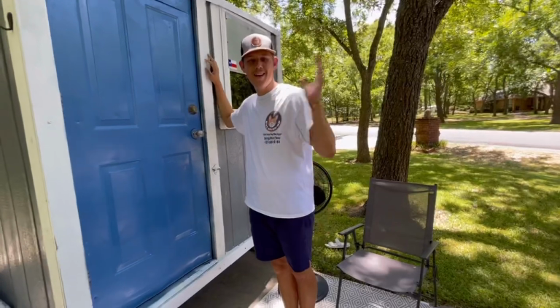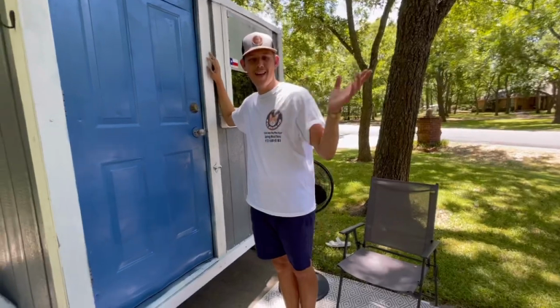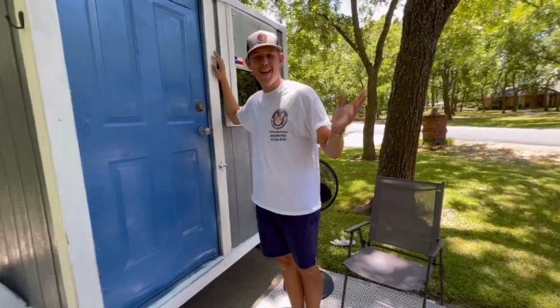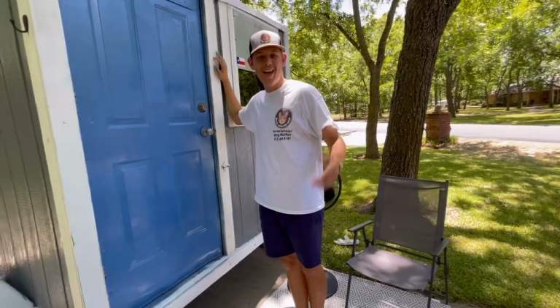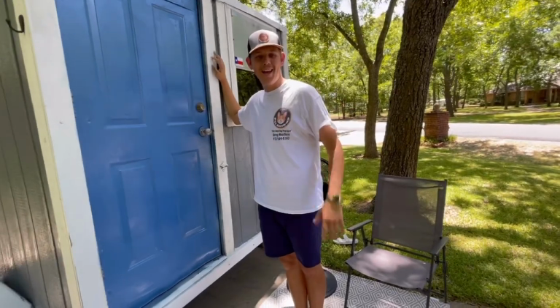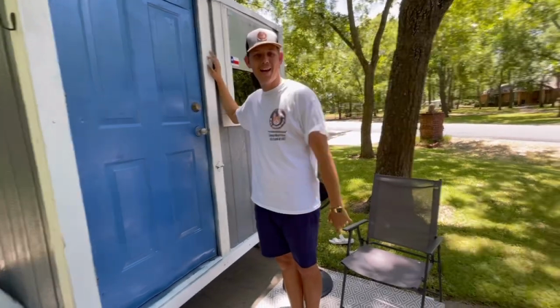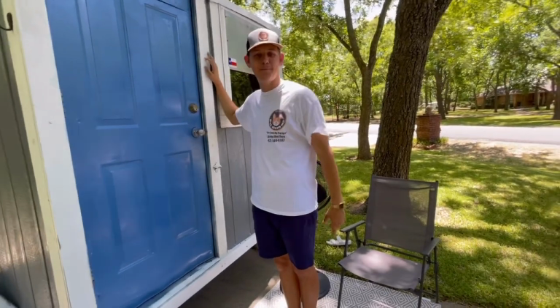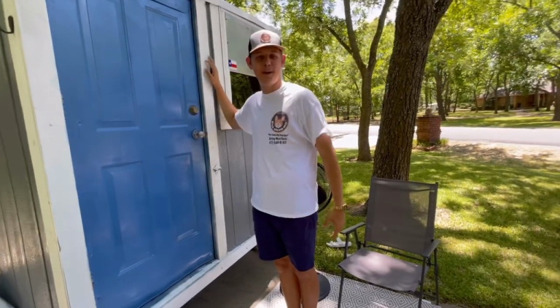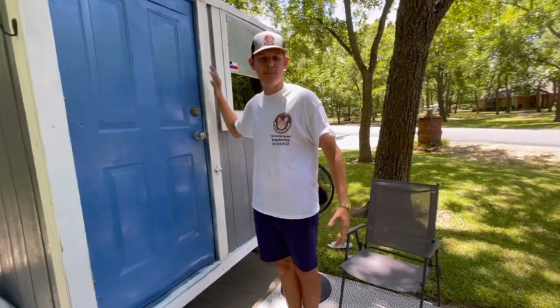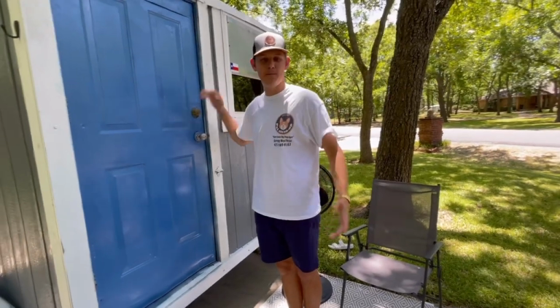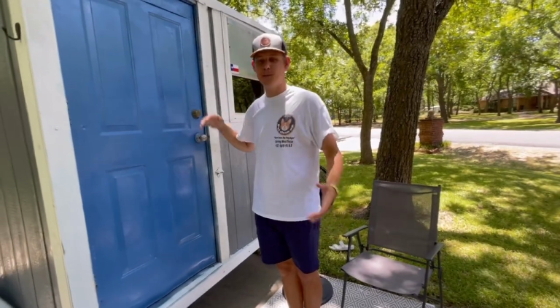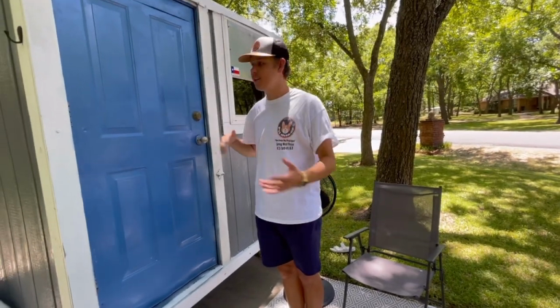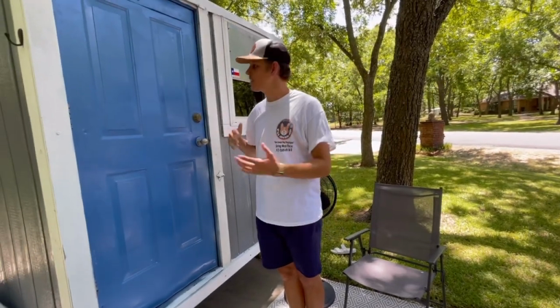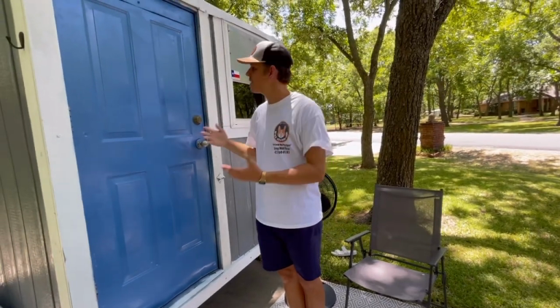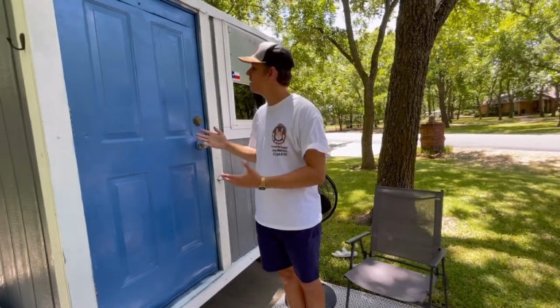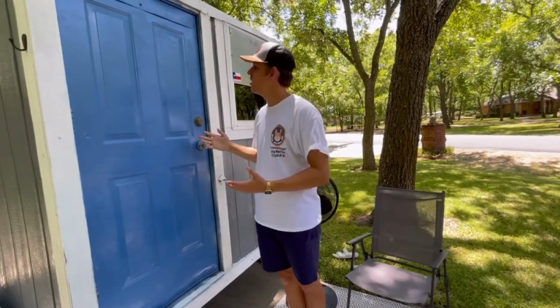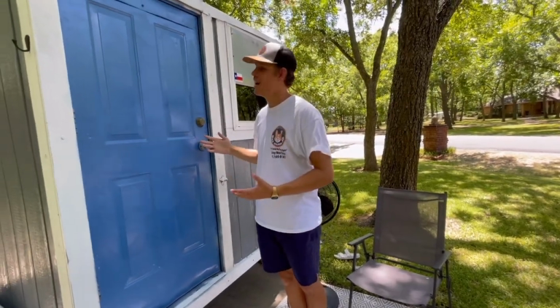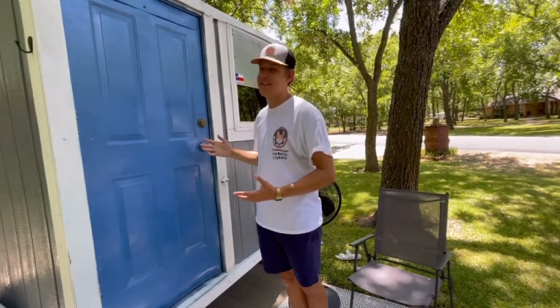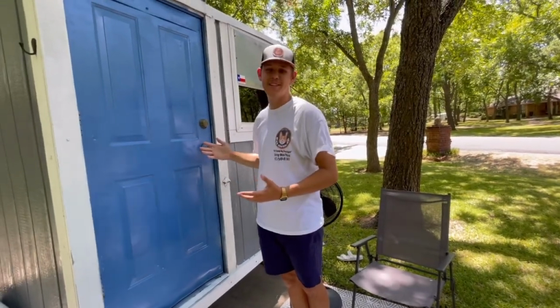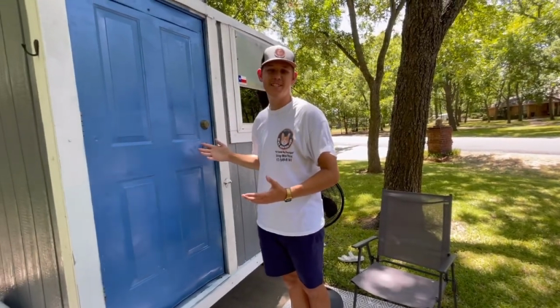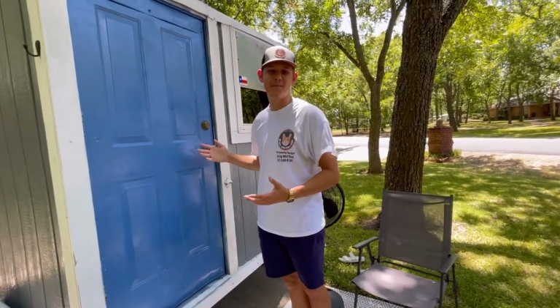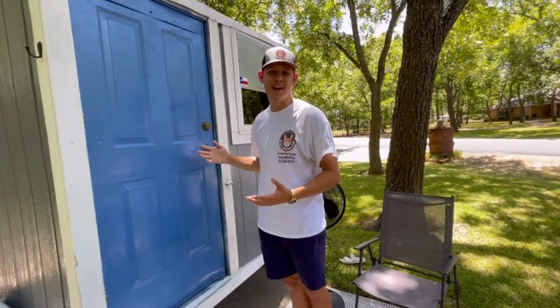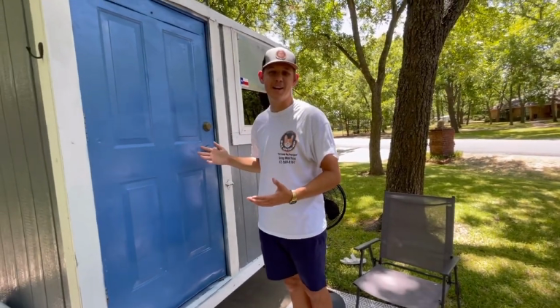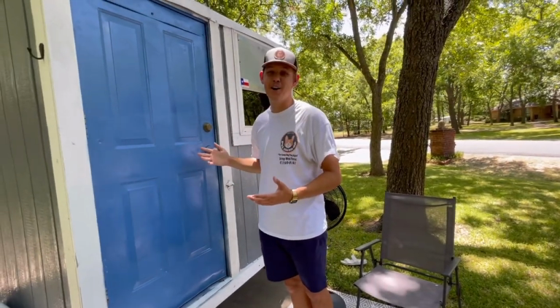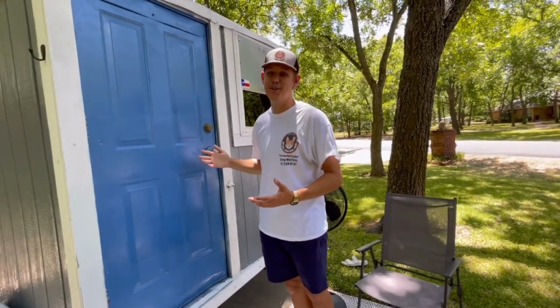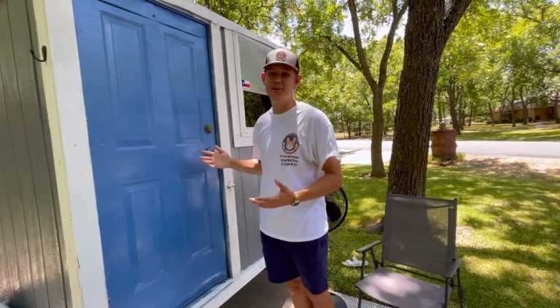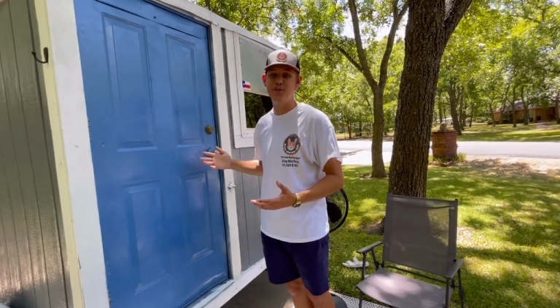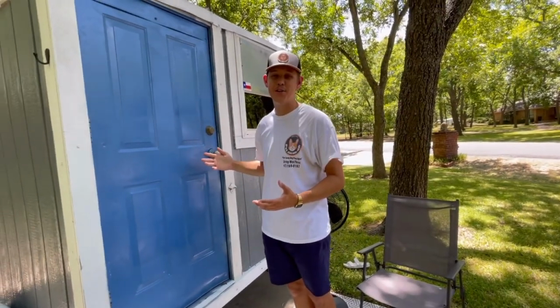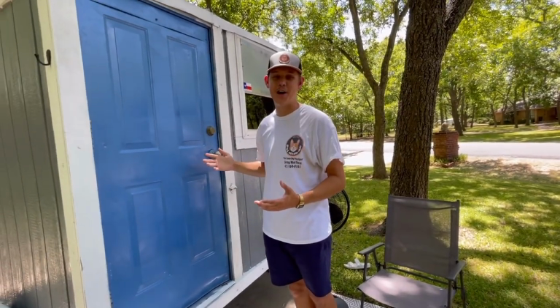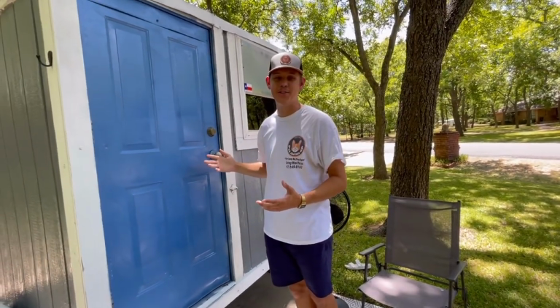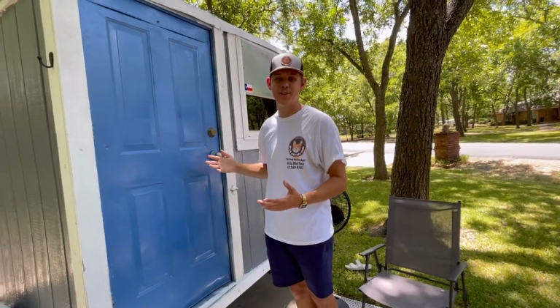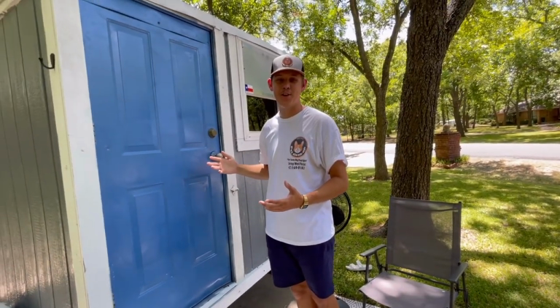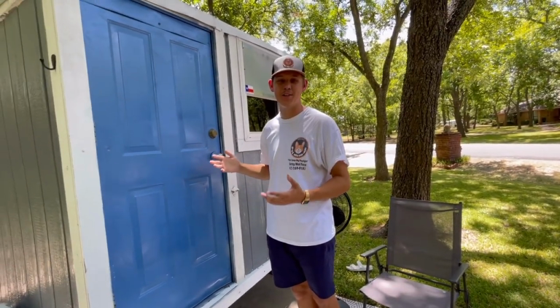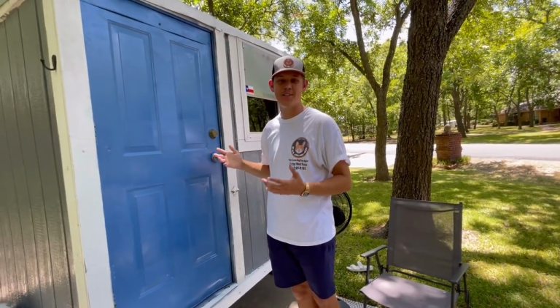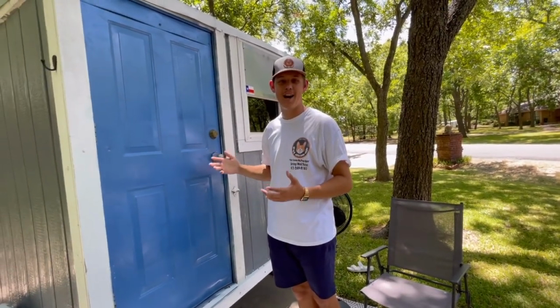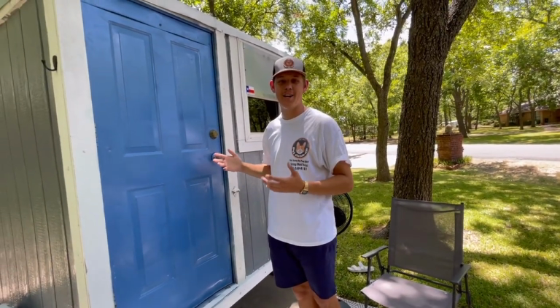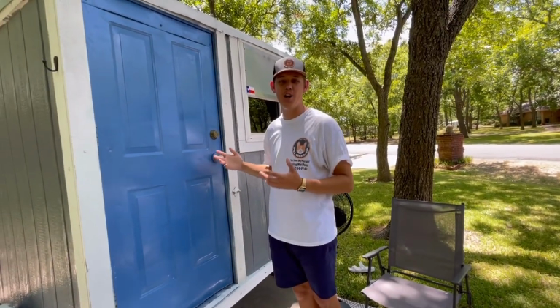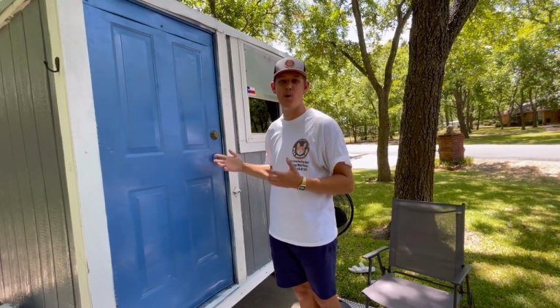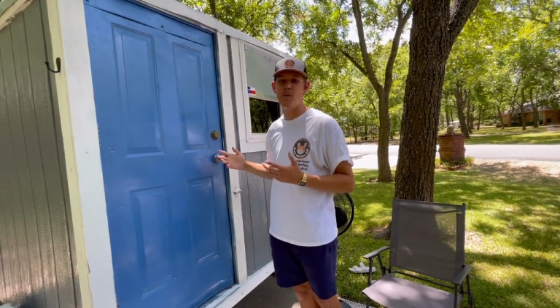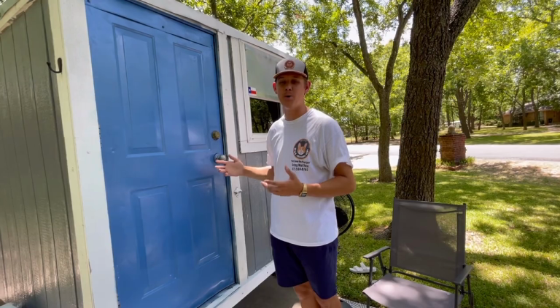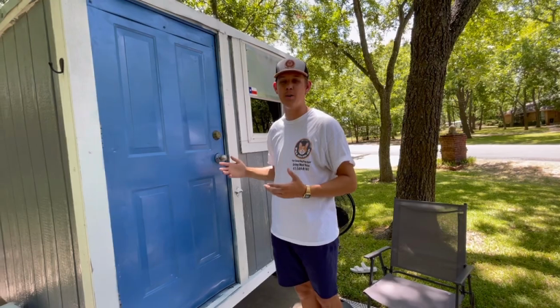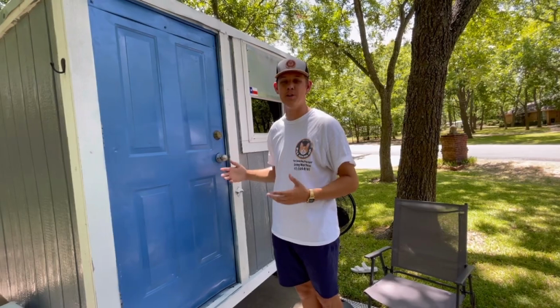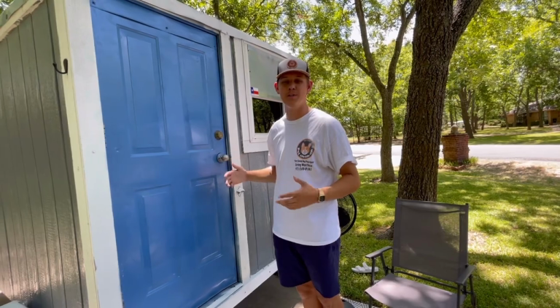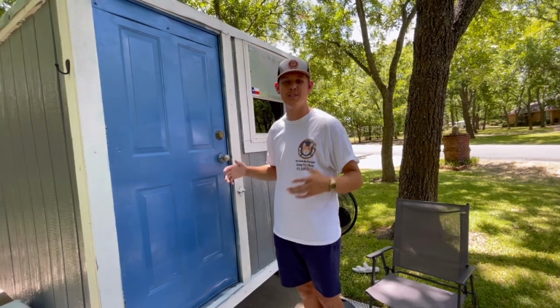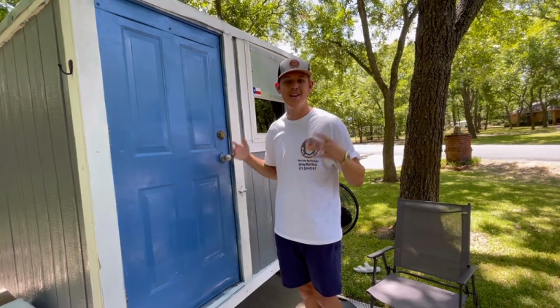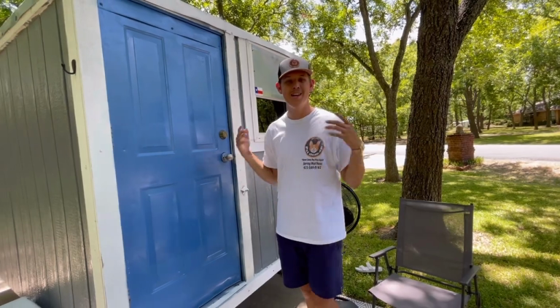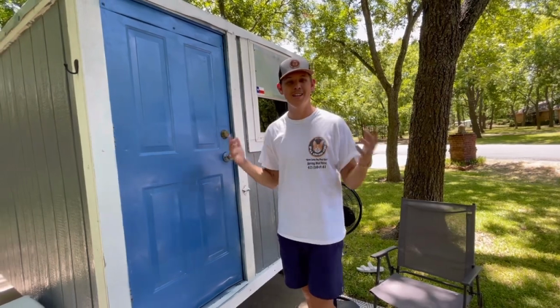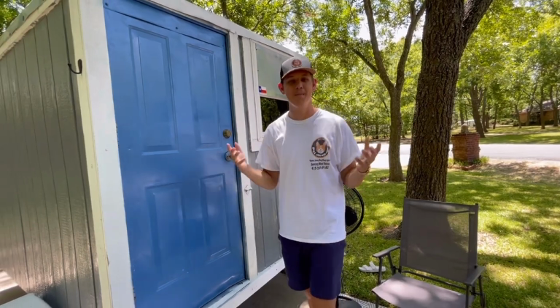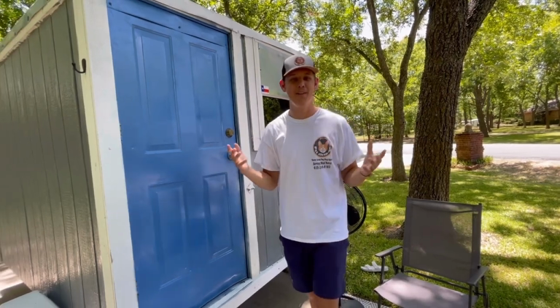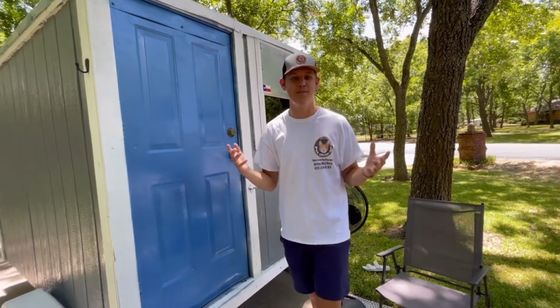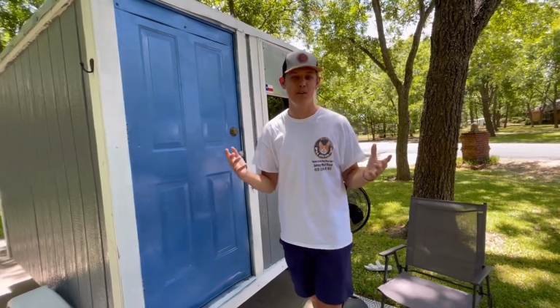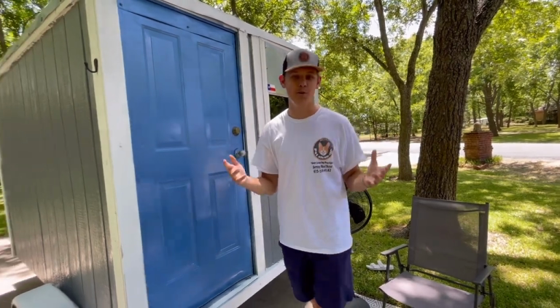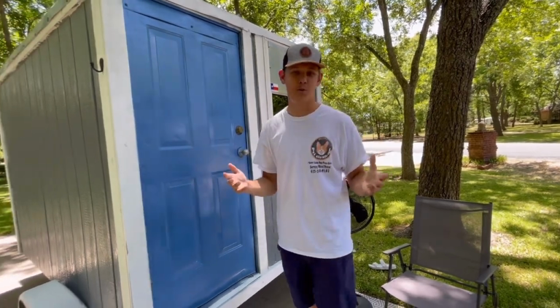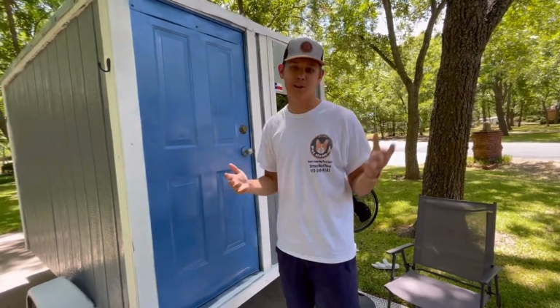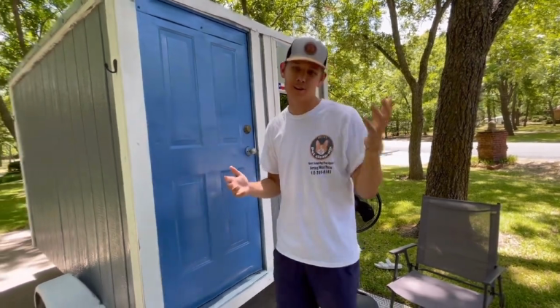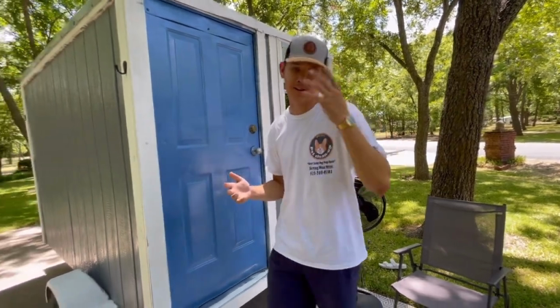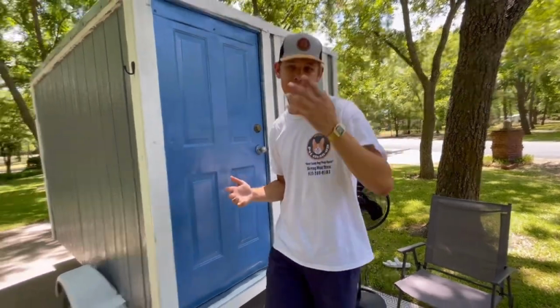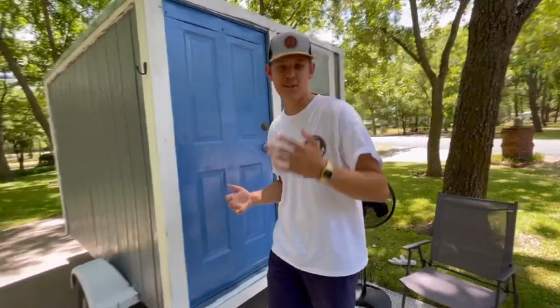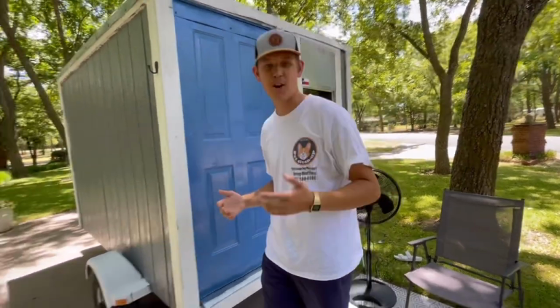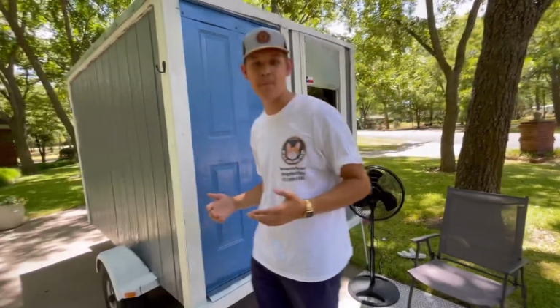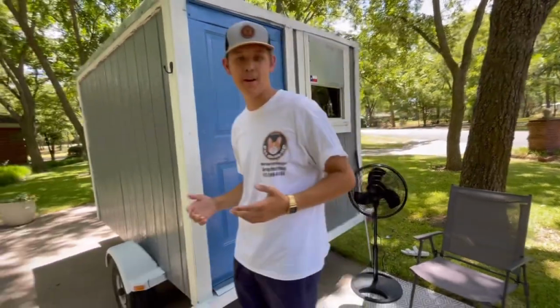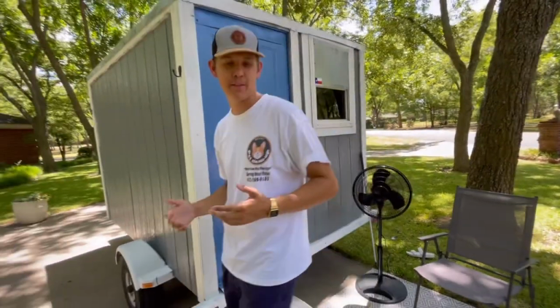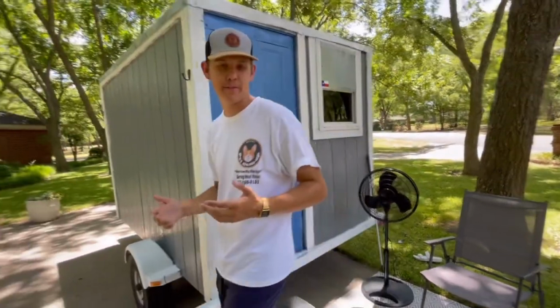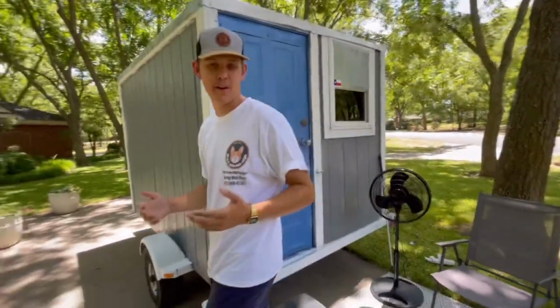Hey guys, my name is Brooks and this is my under two thousand dollar tiny home on wheels. Let me give you a tour — let's start up here at the front.